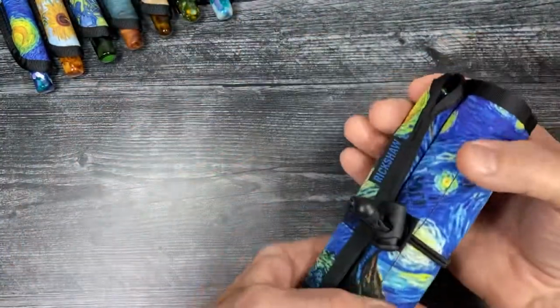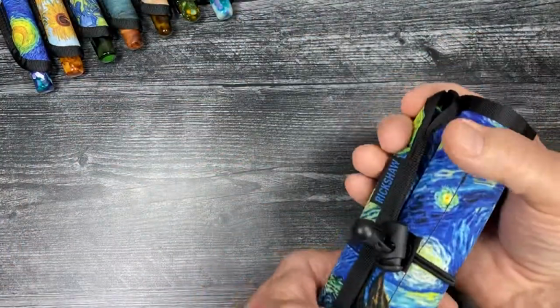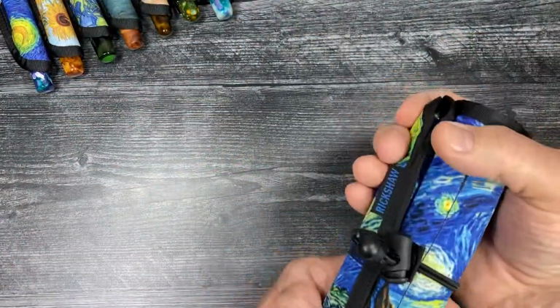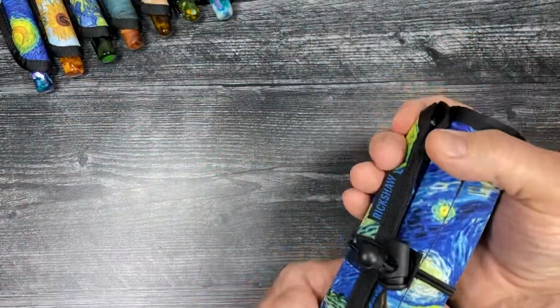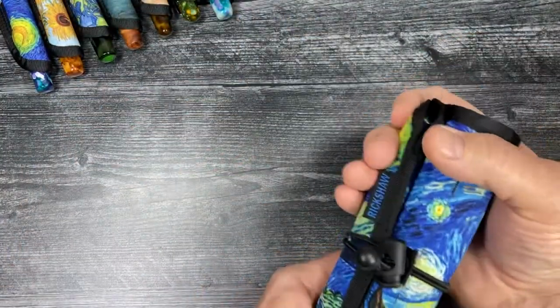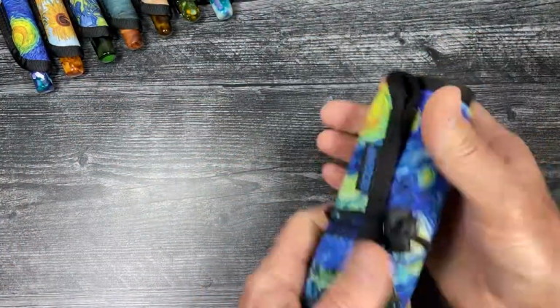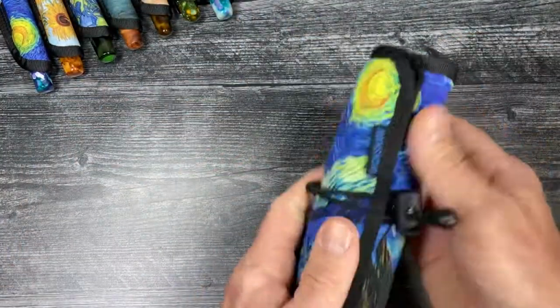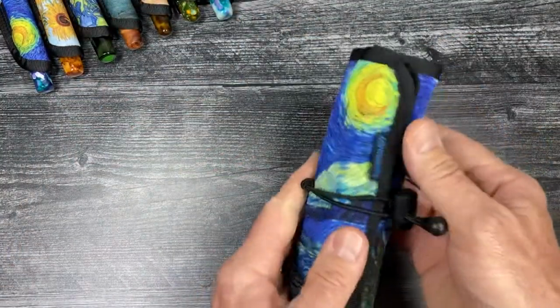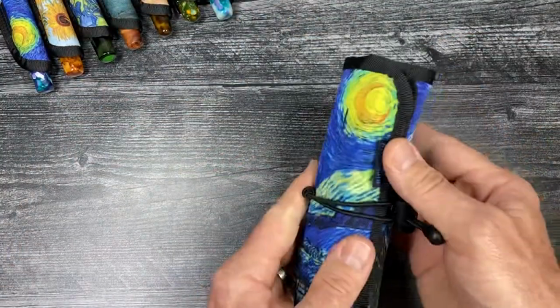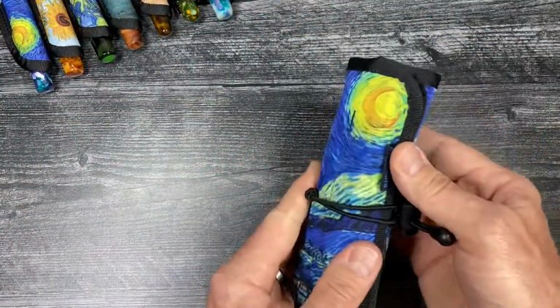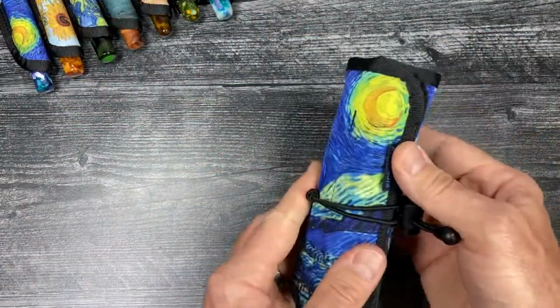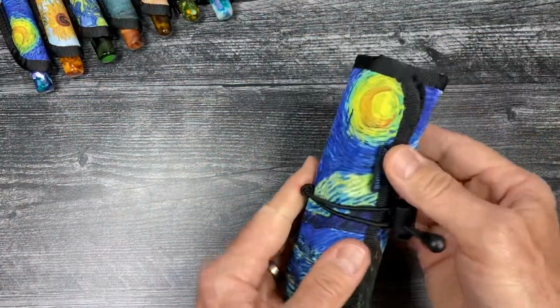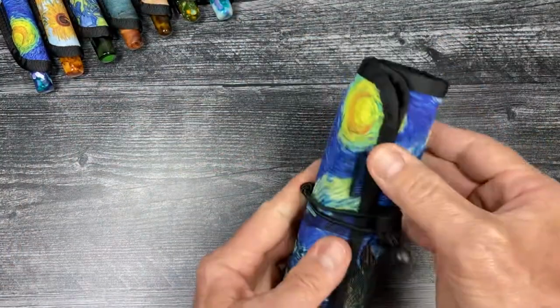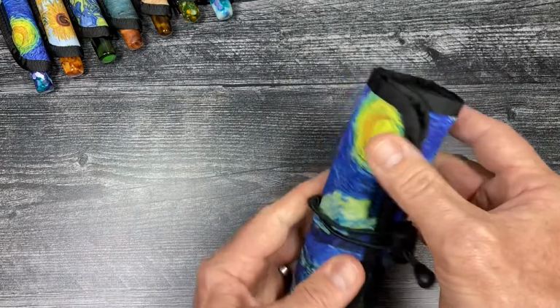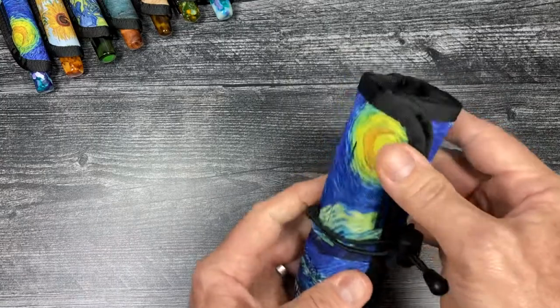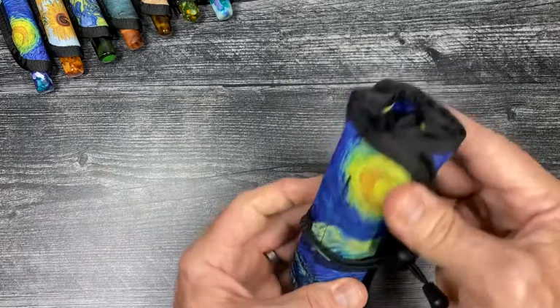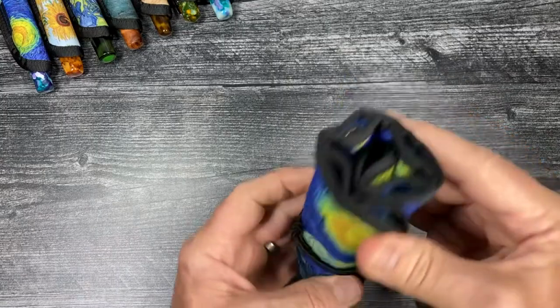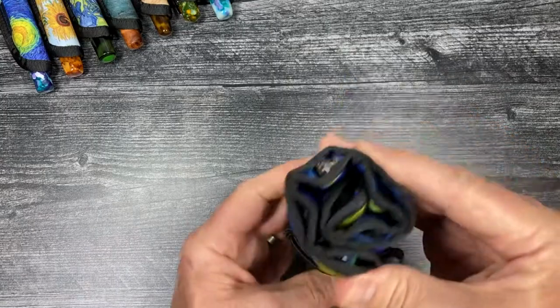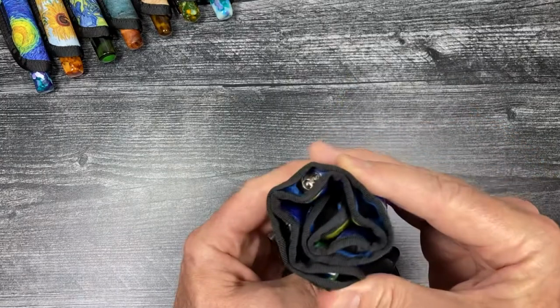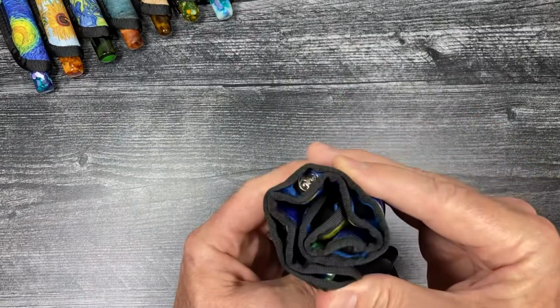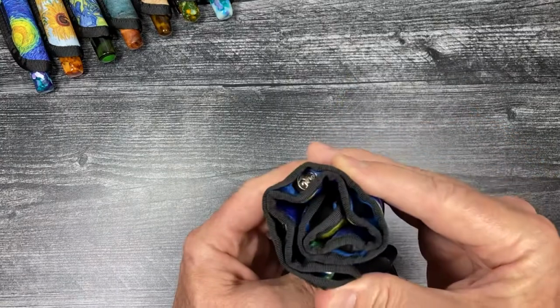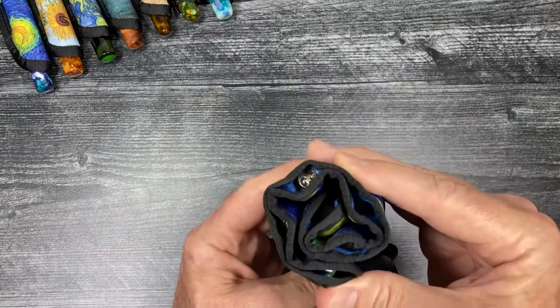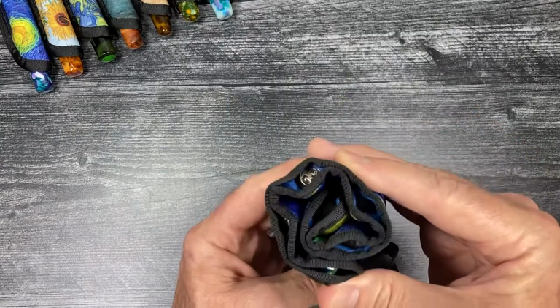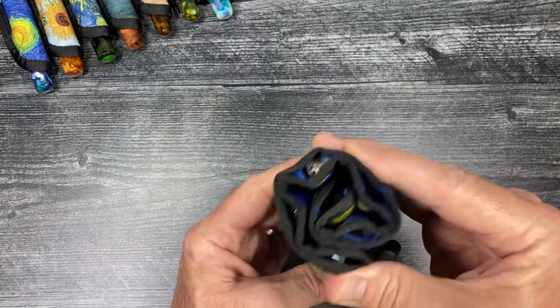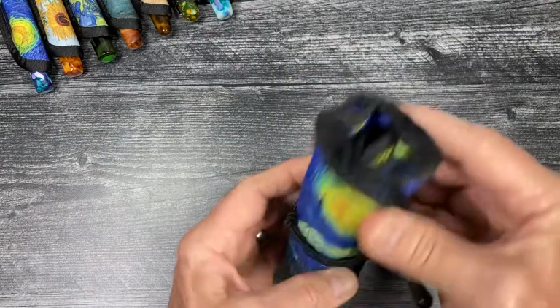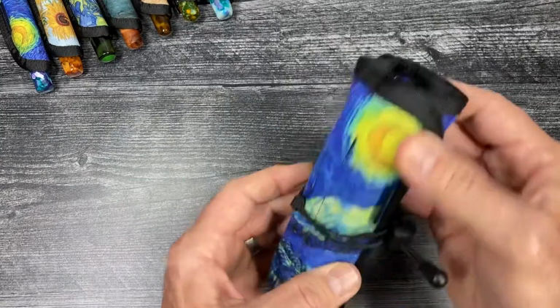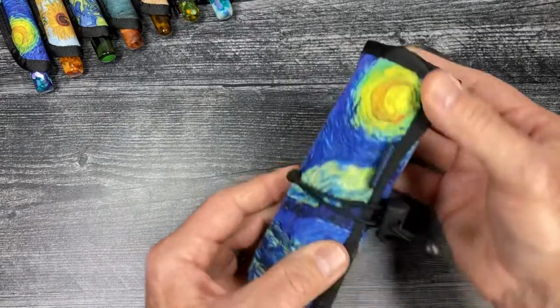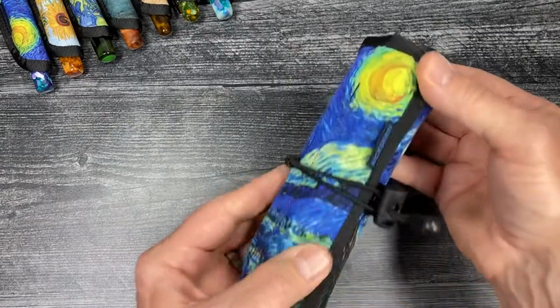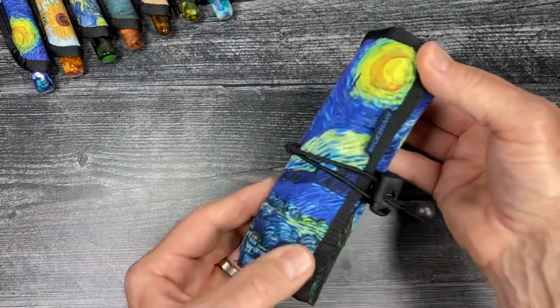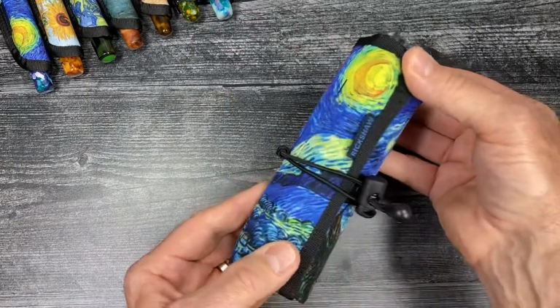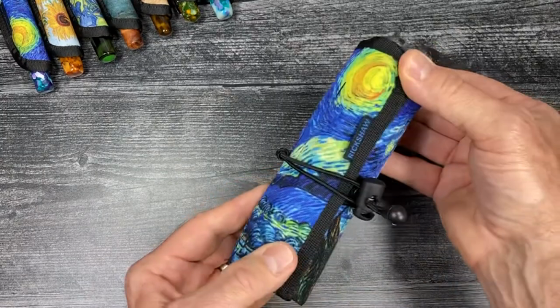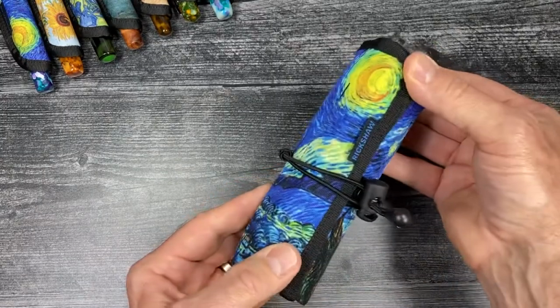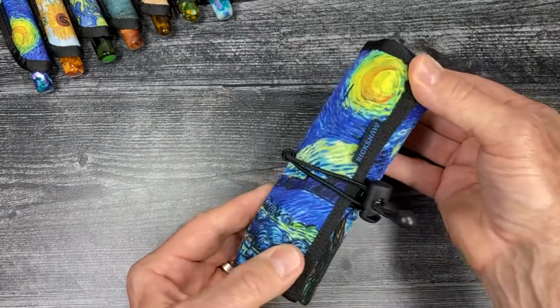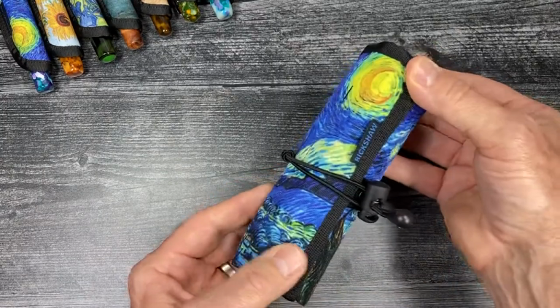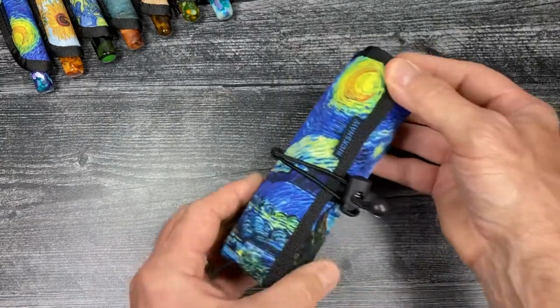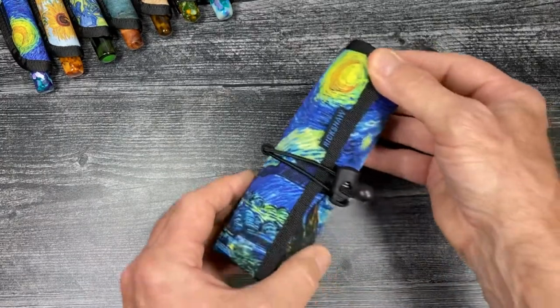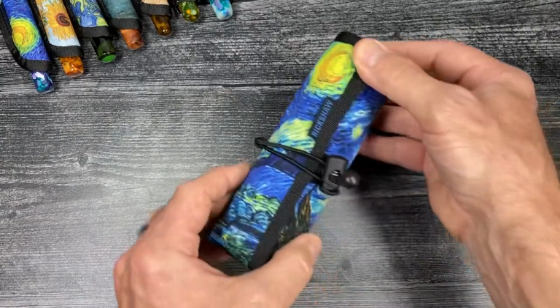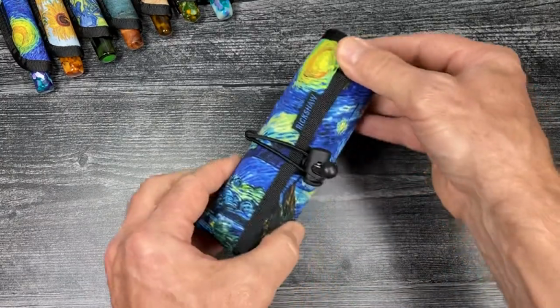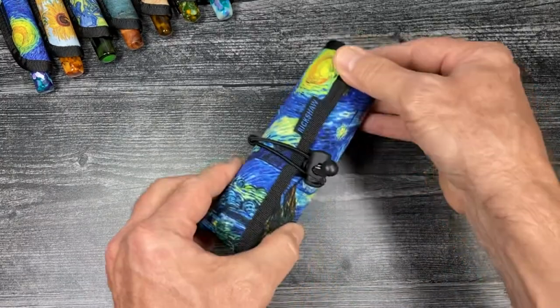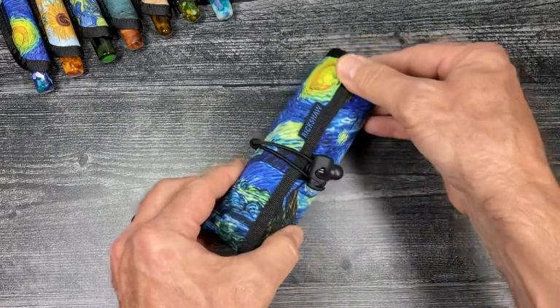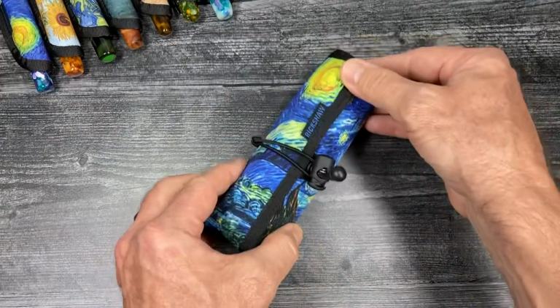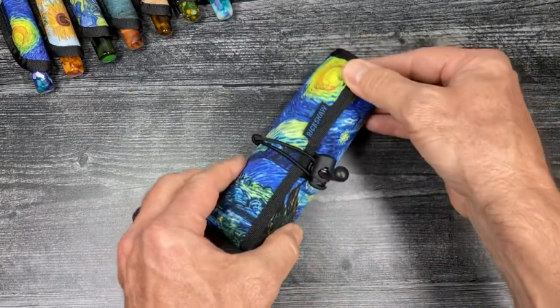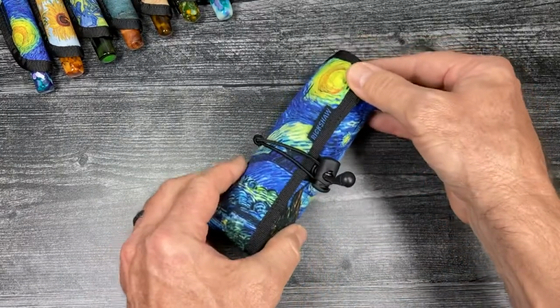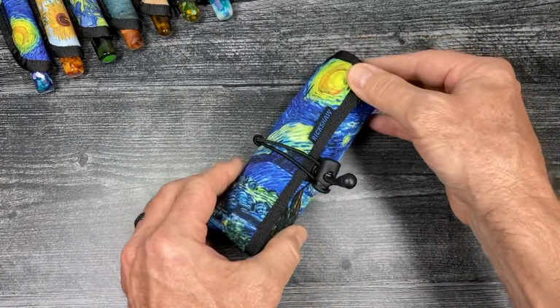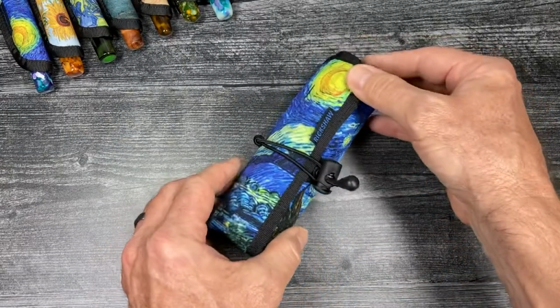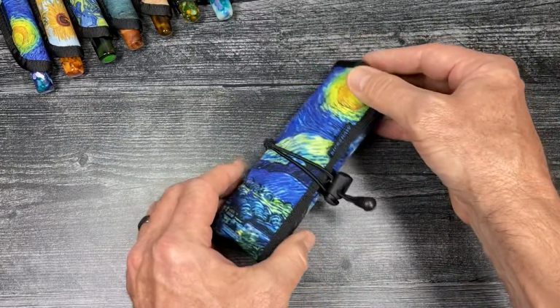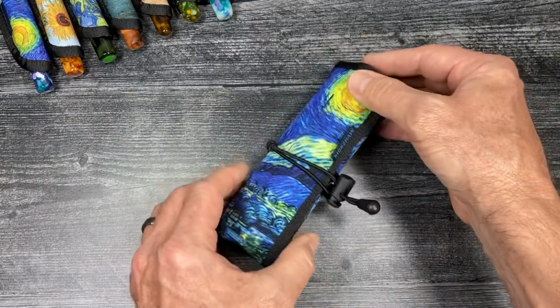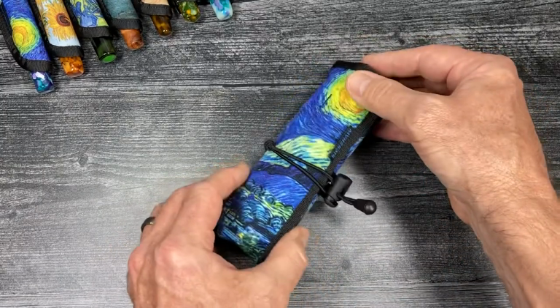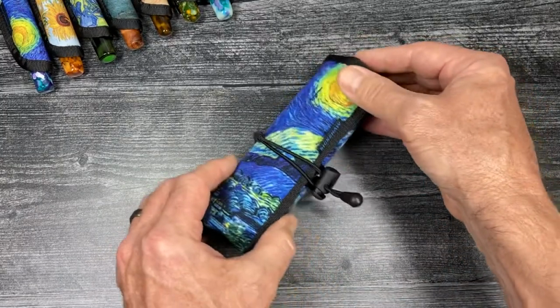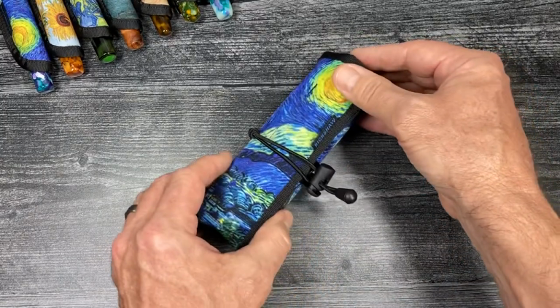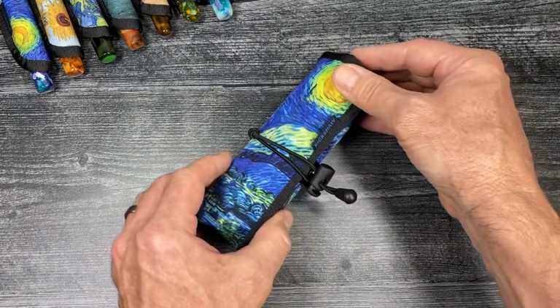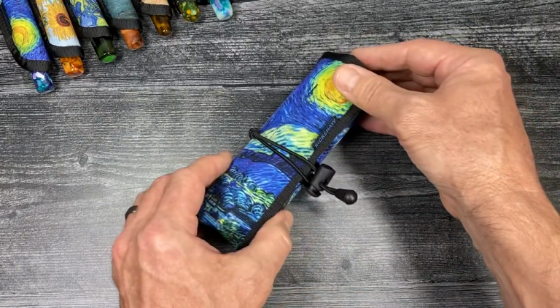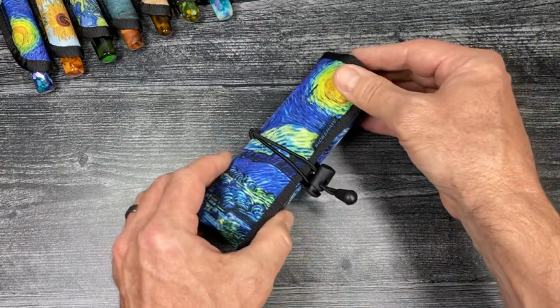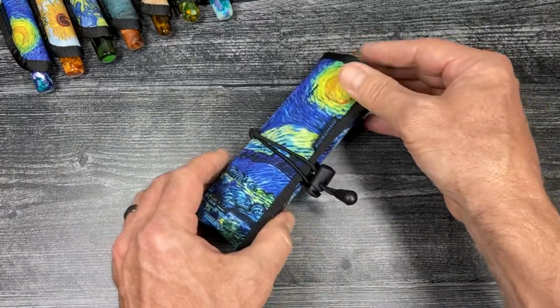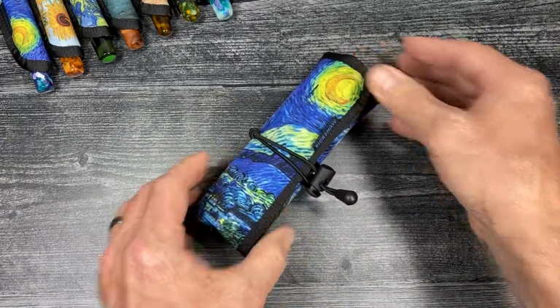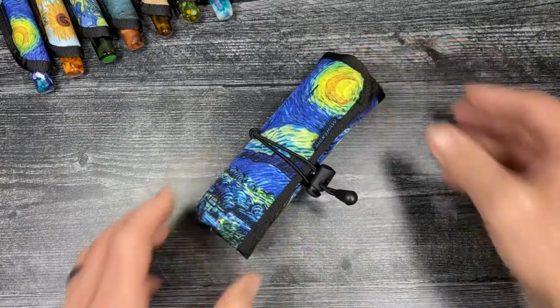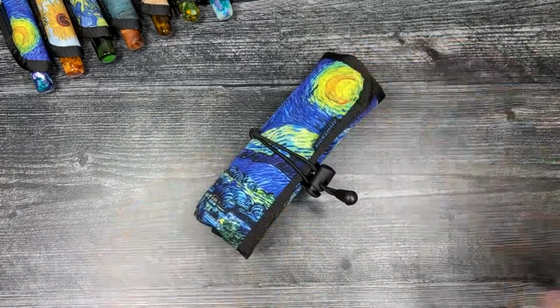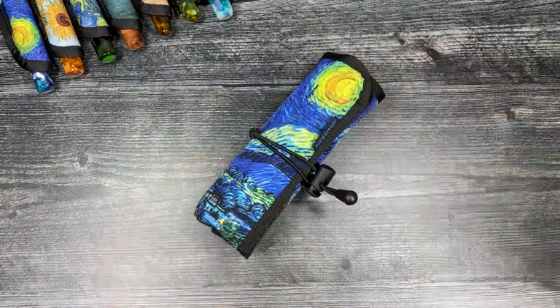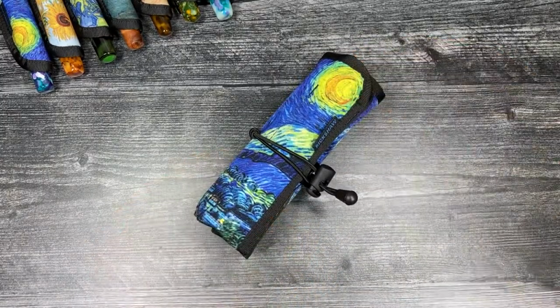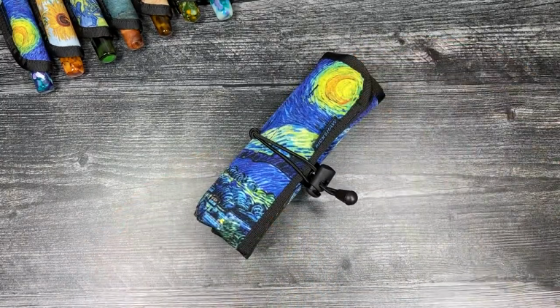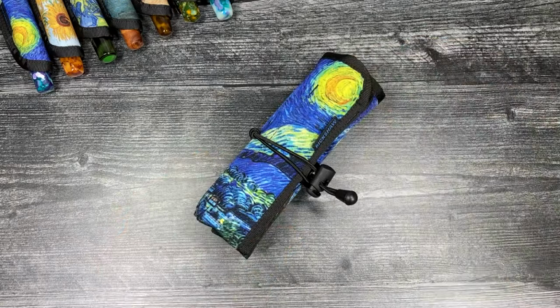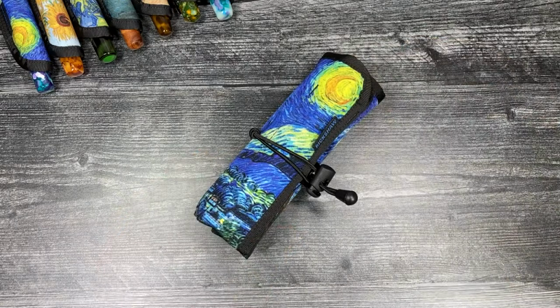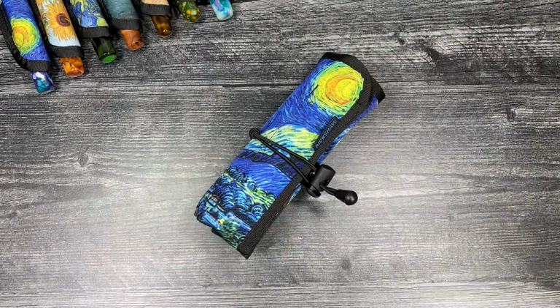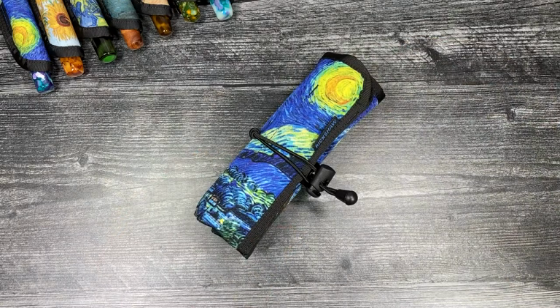A nice compact roll for six of your favorite pens. Thanks for watching.